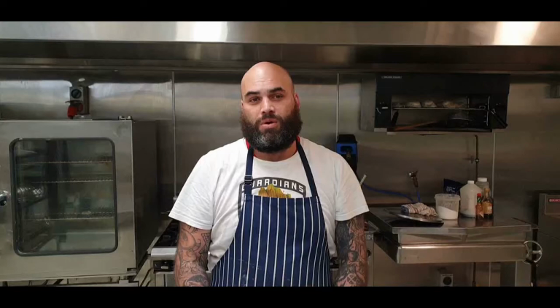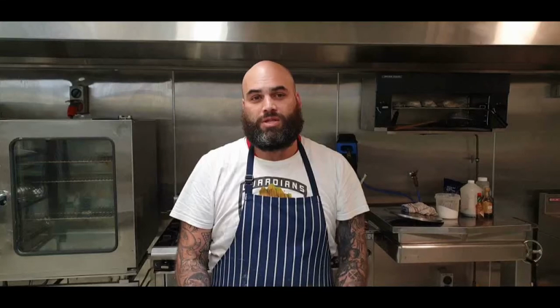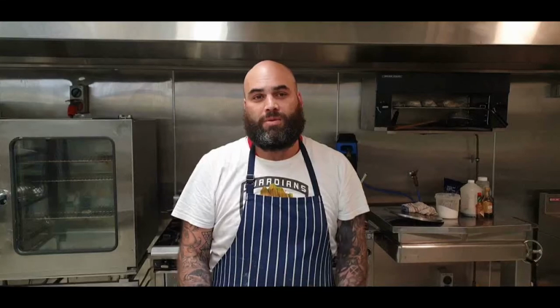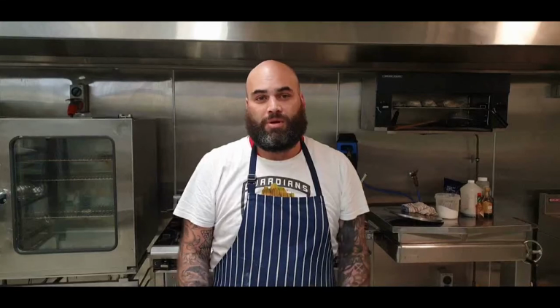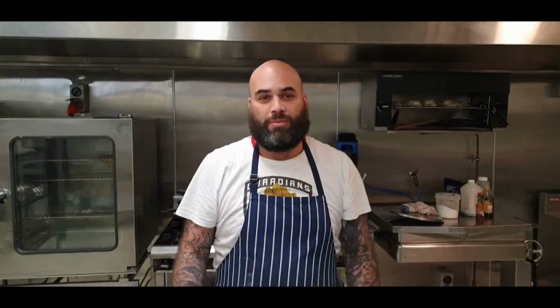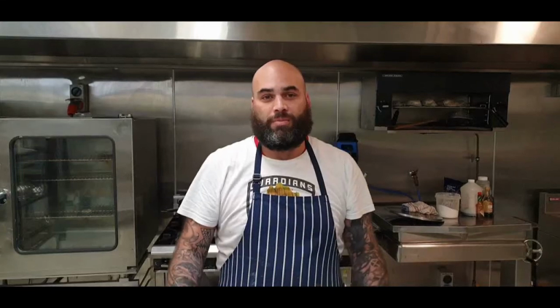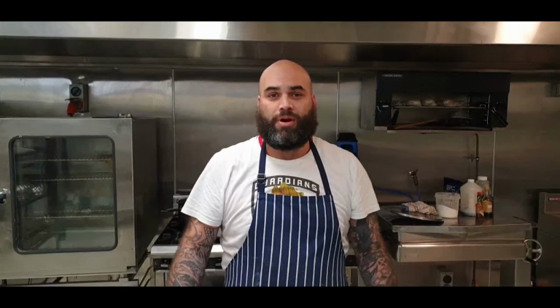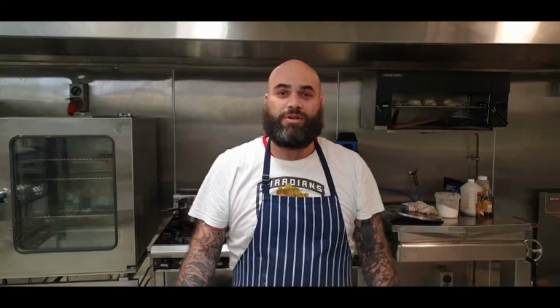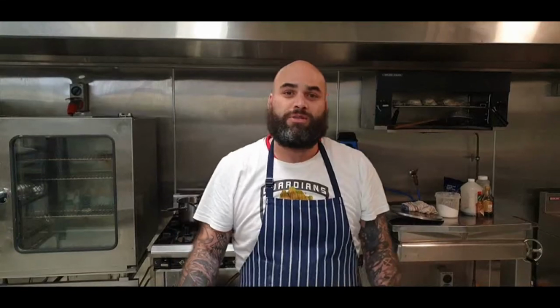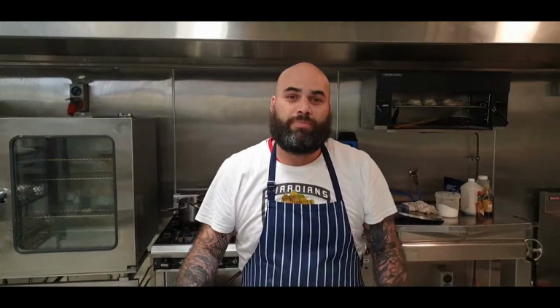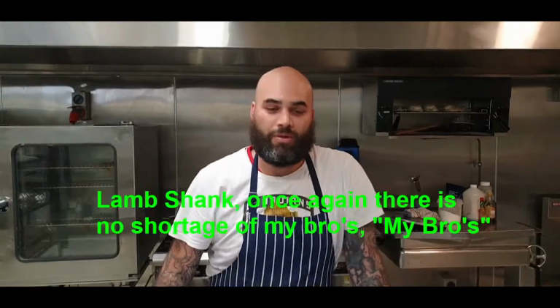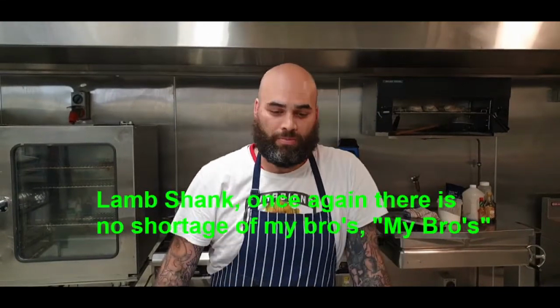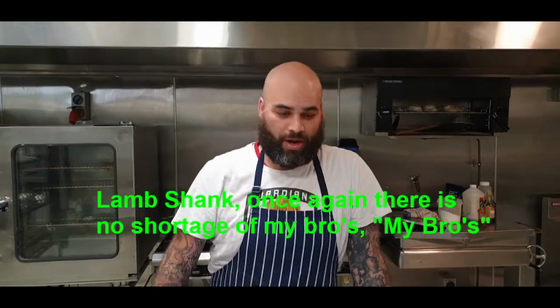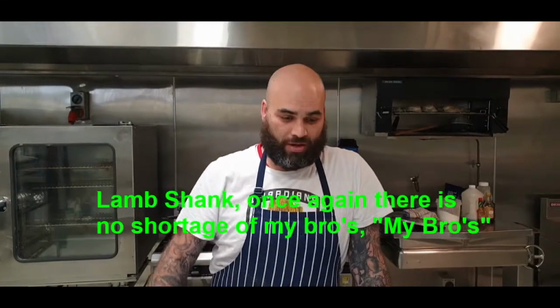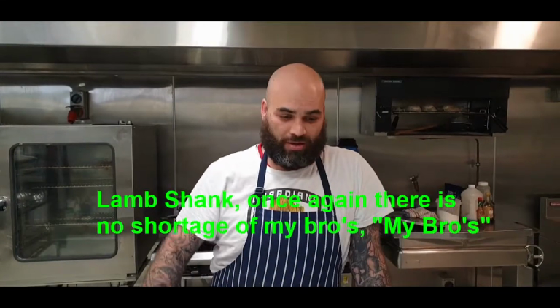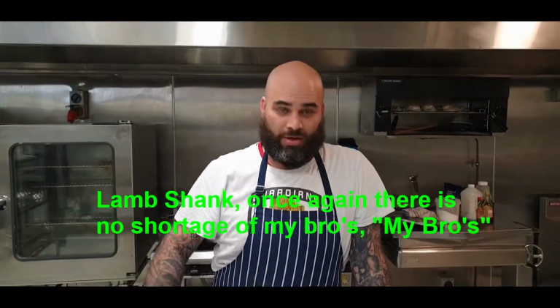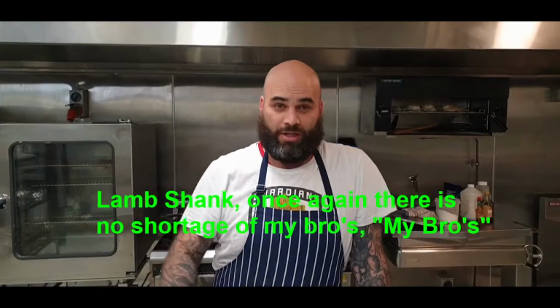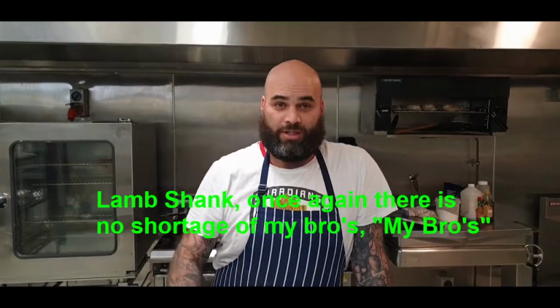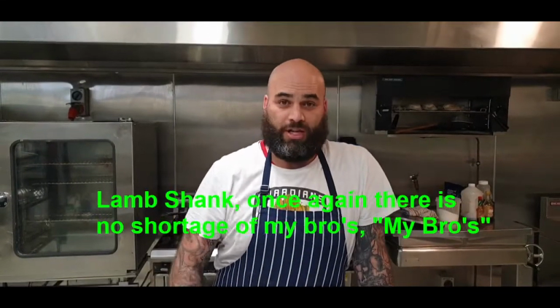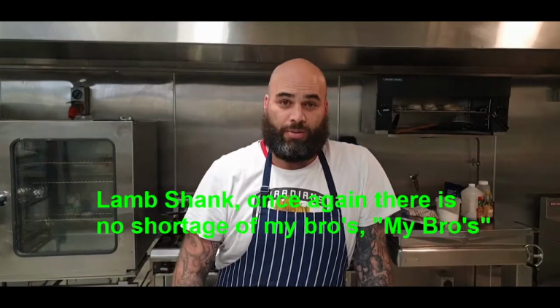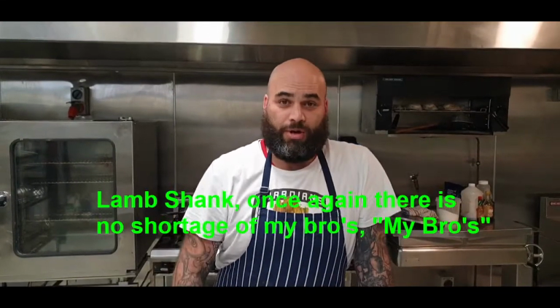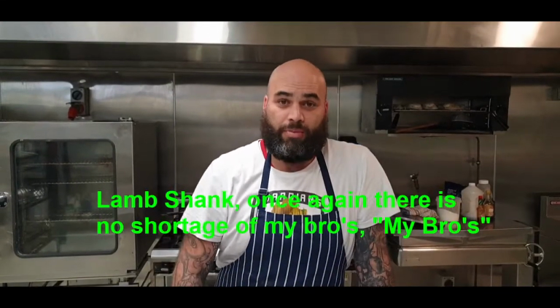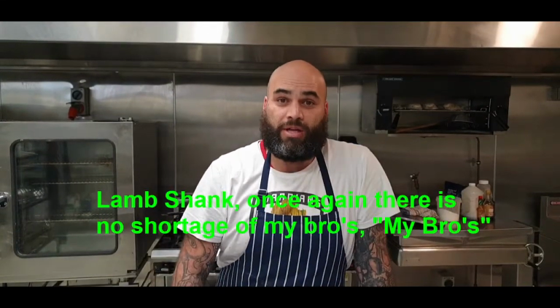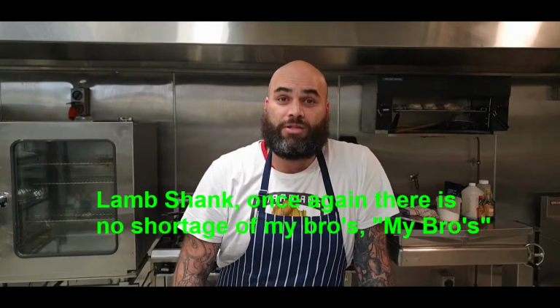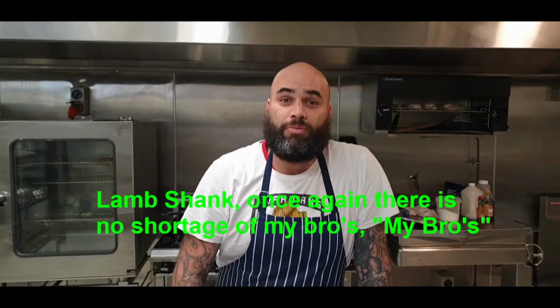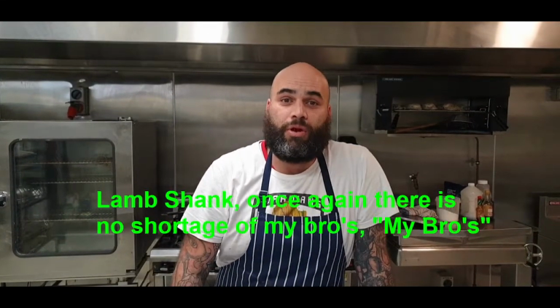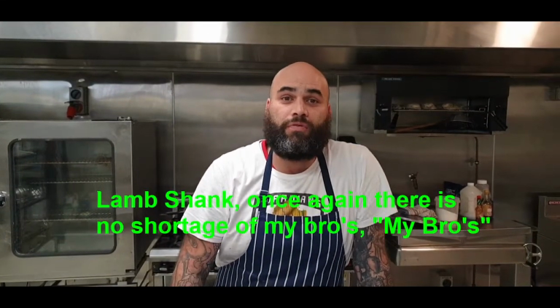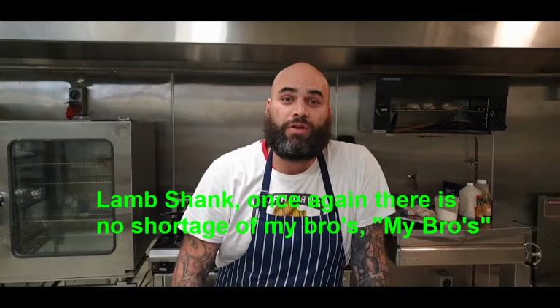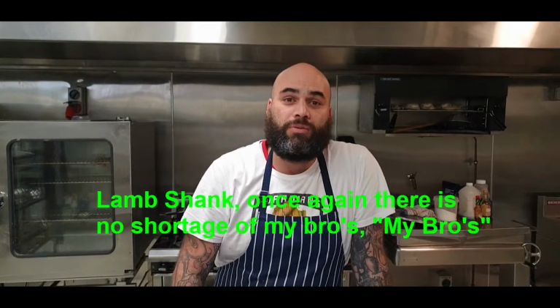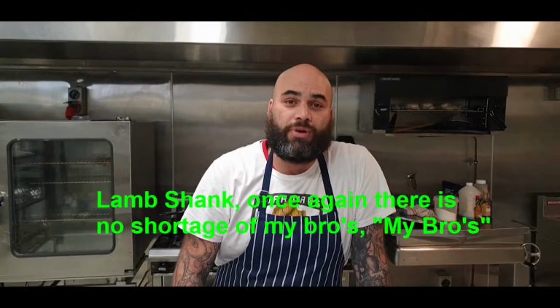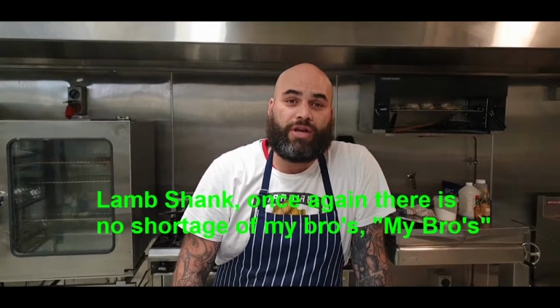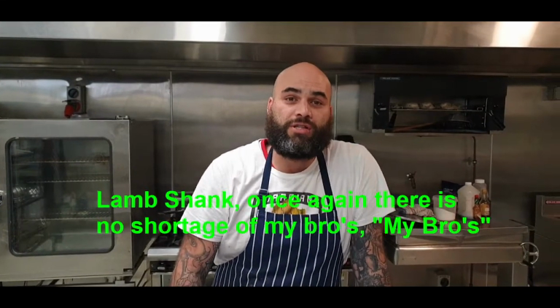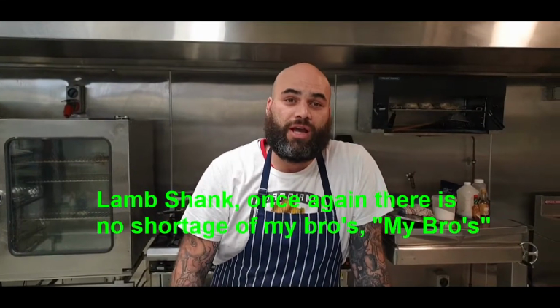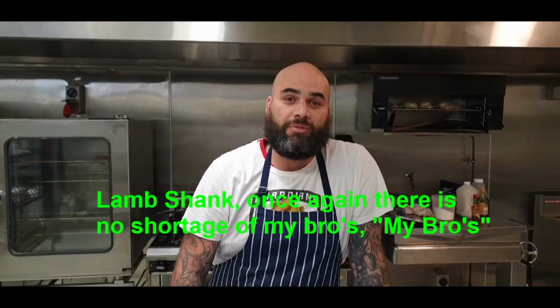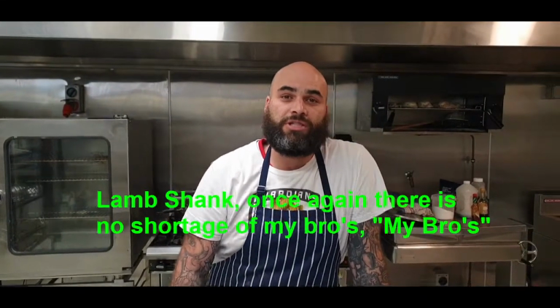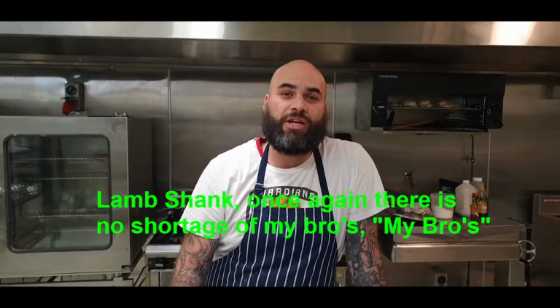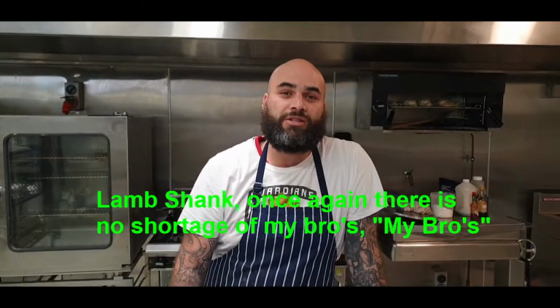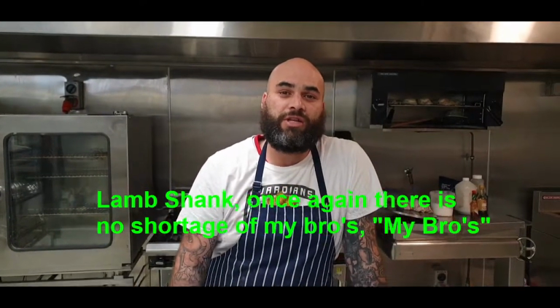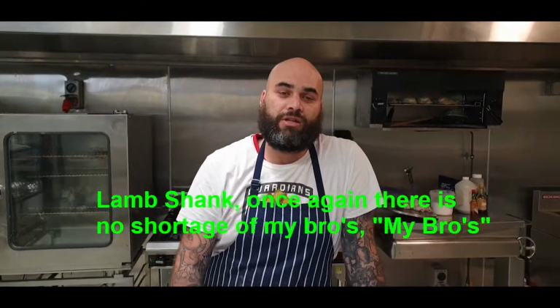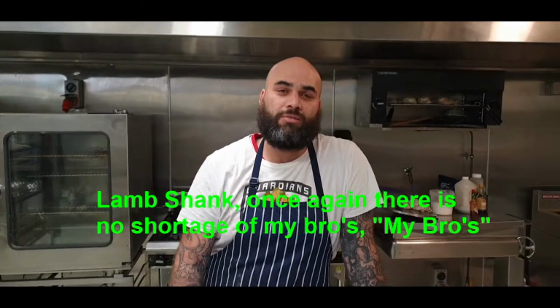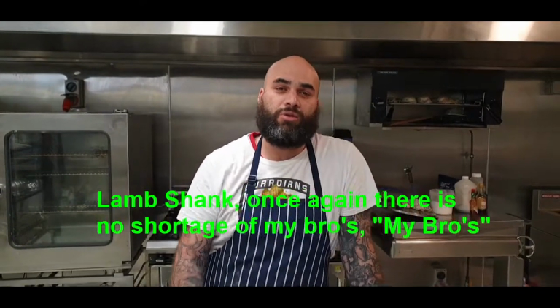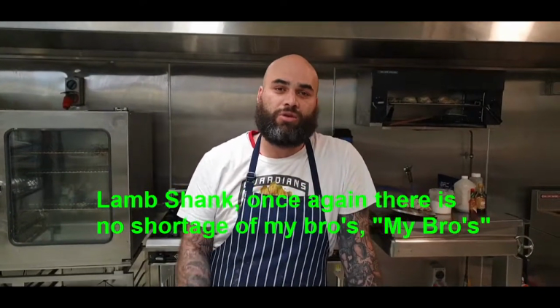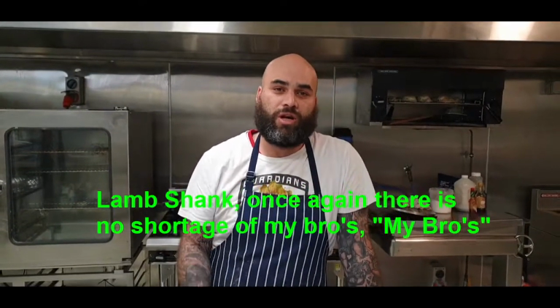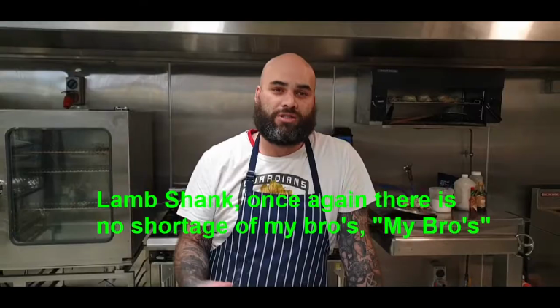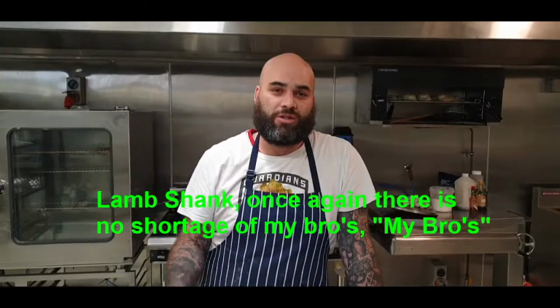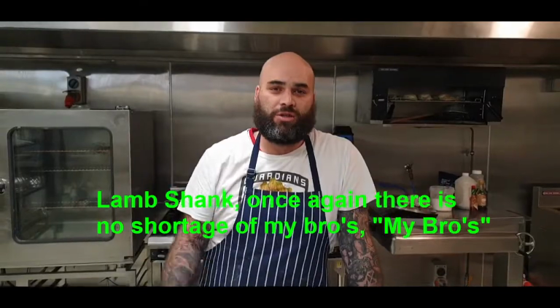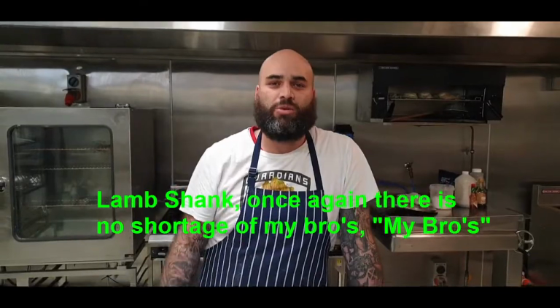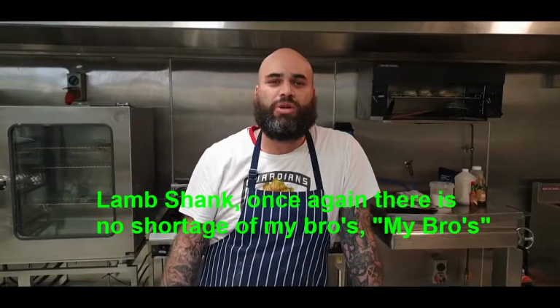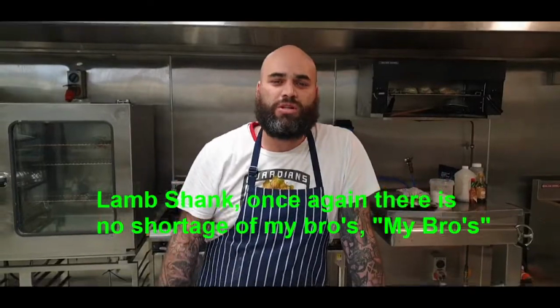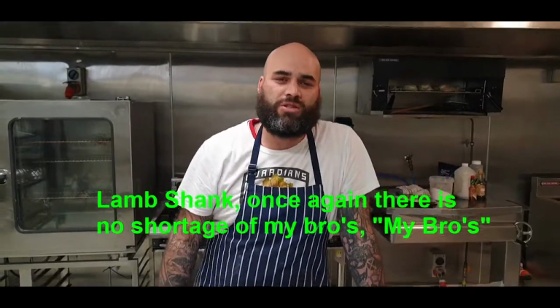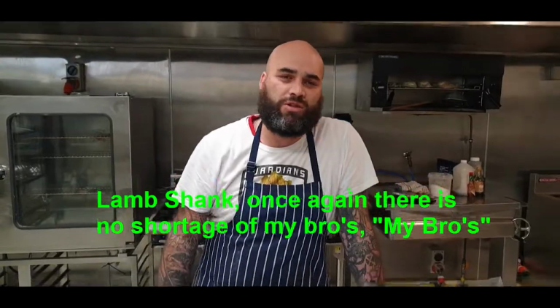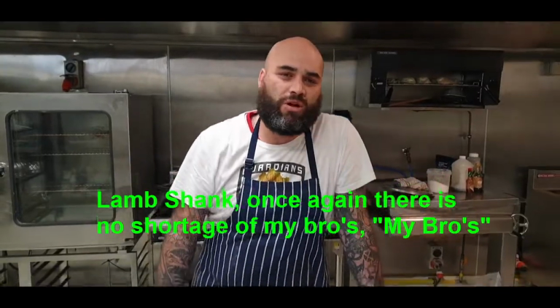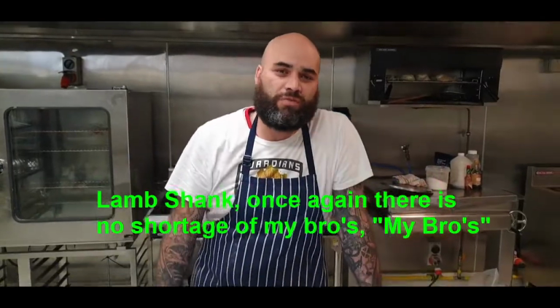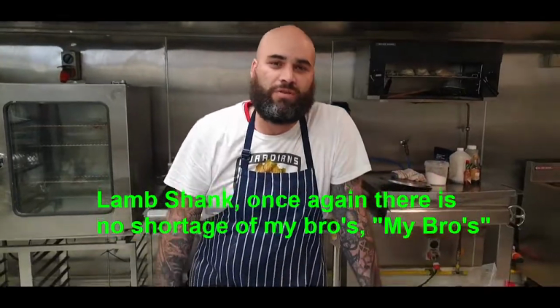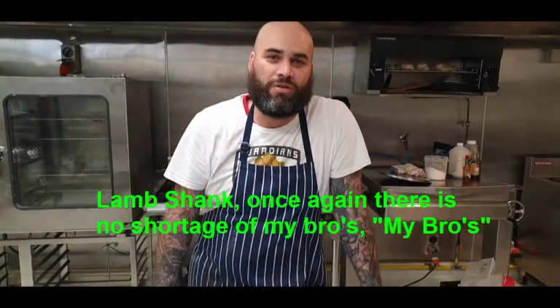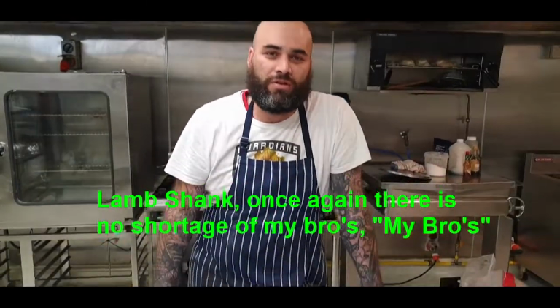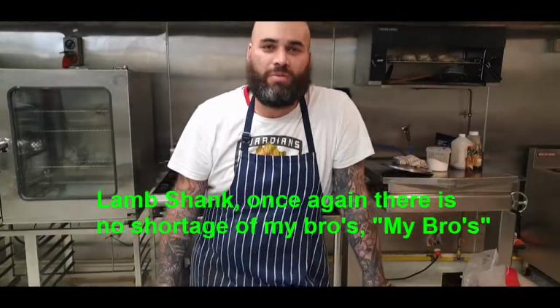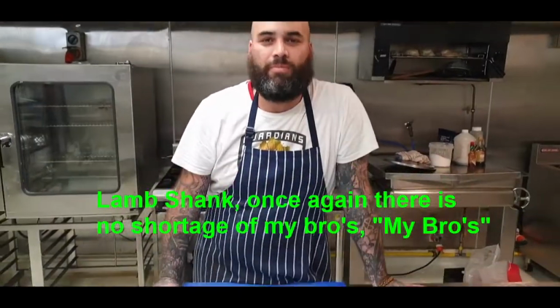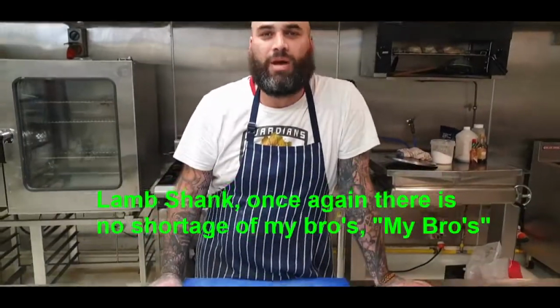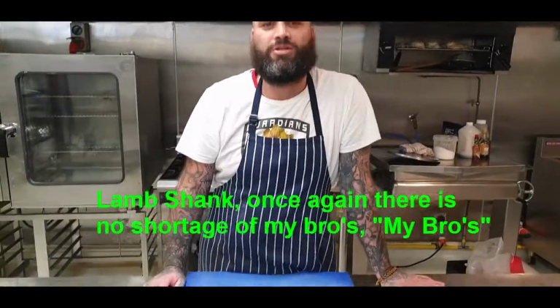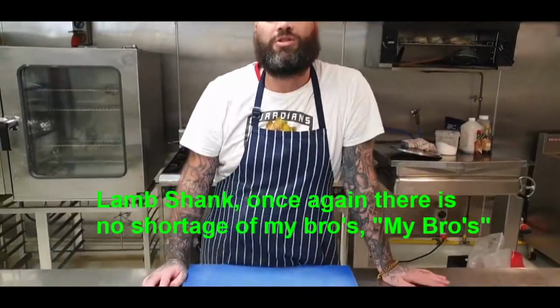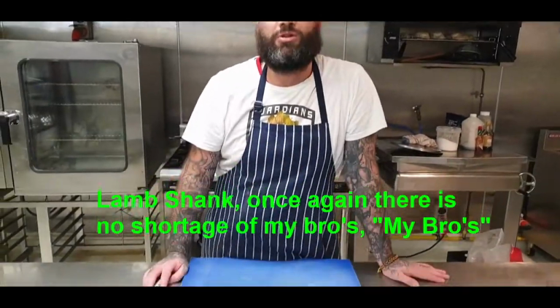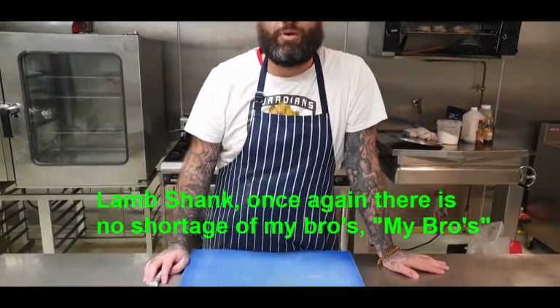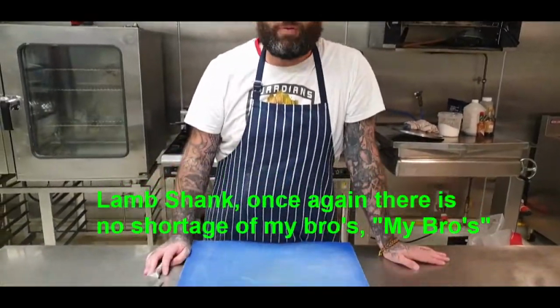Welcome back. Today we're going to make some perfectly braised lamb shanks, getting them all nice and gooey and soft and melt in your mouth.